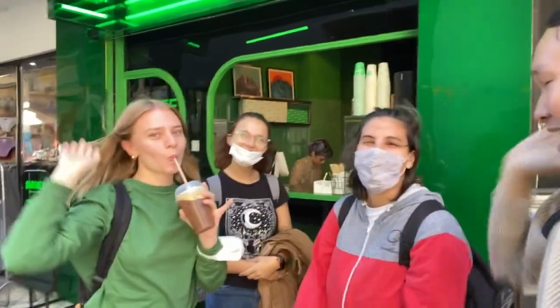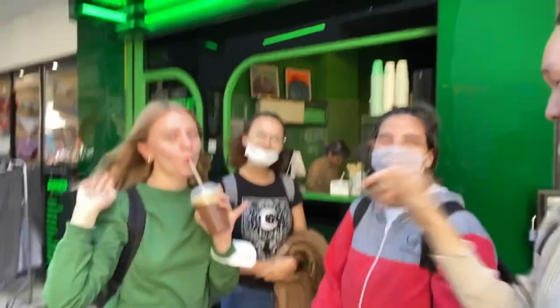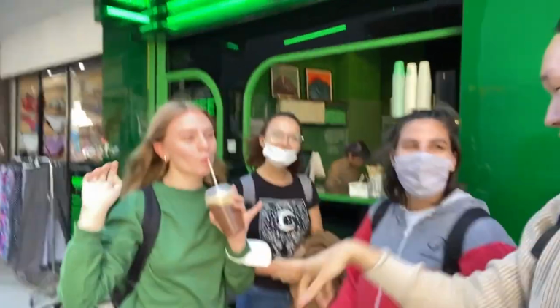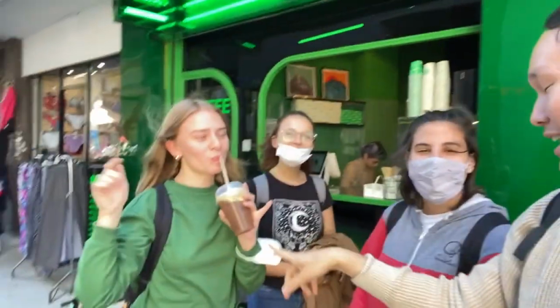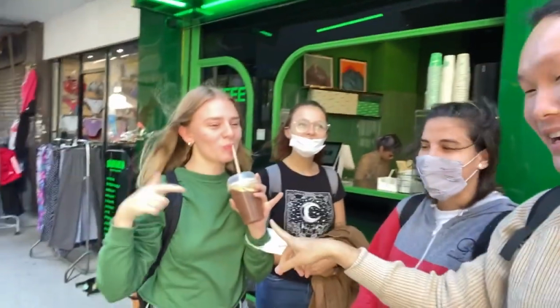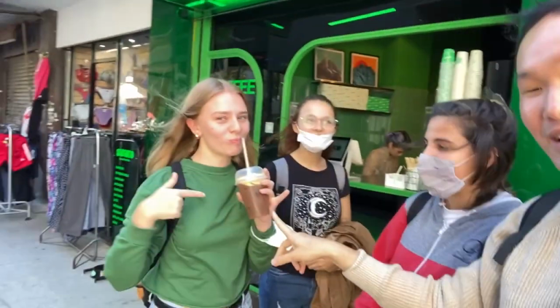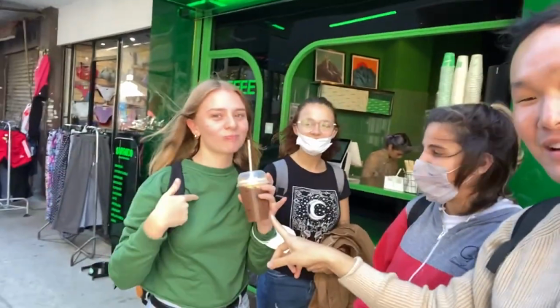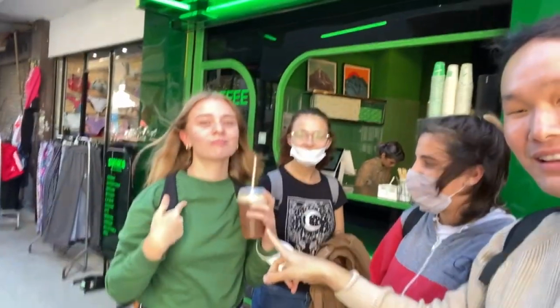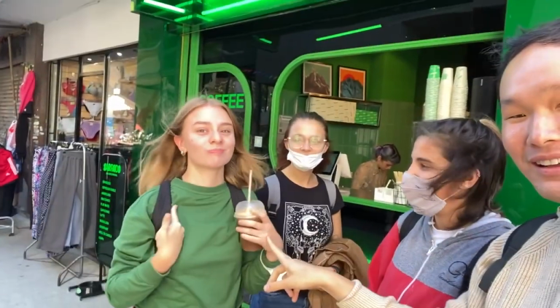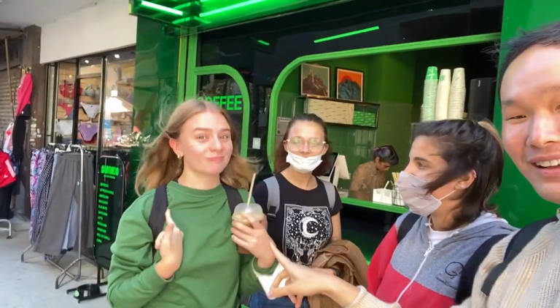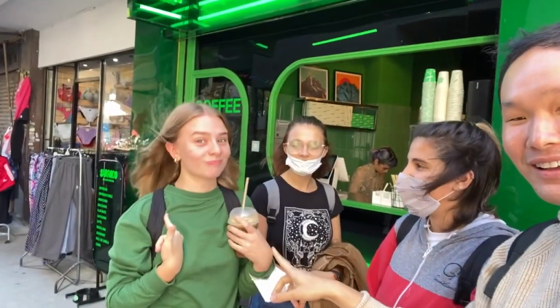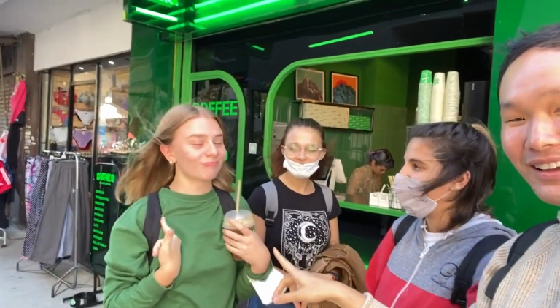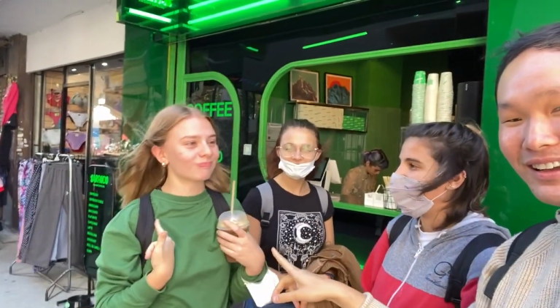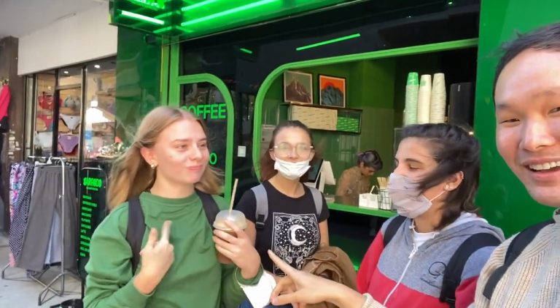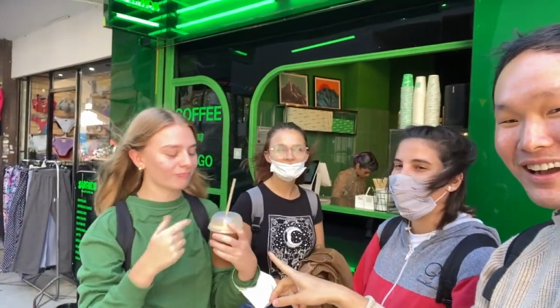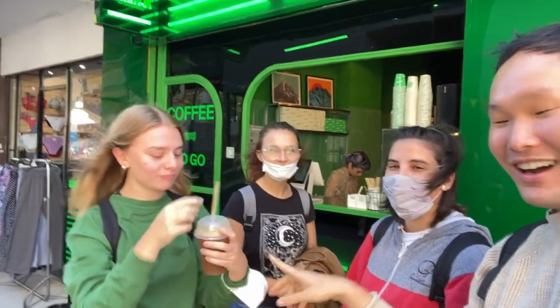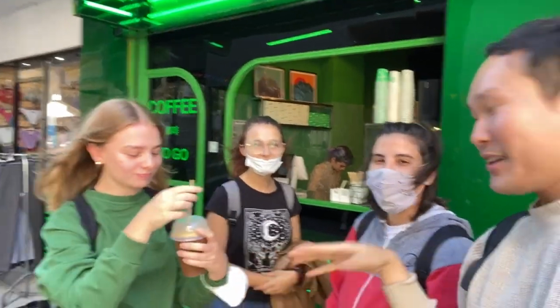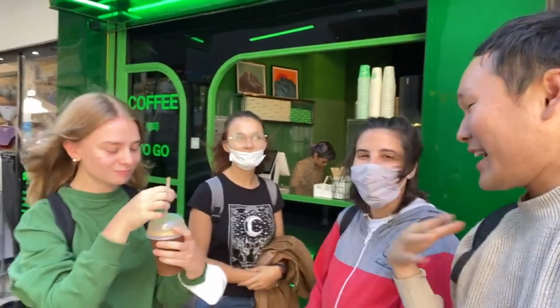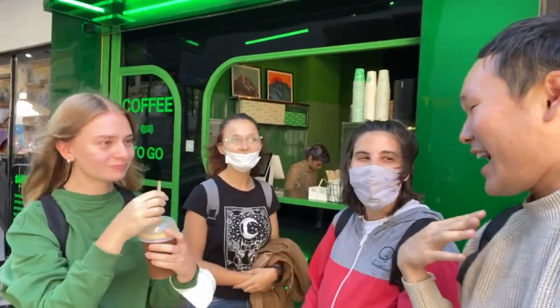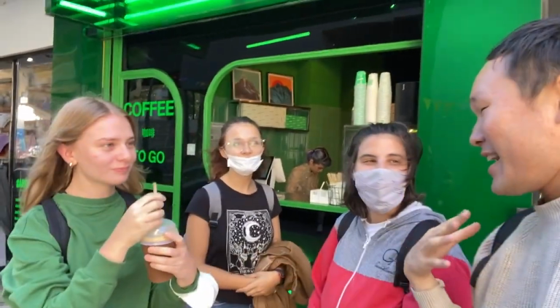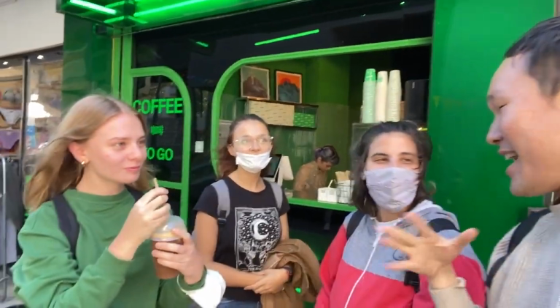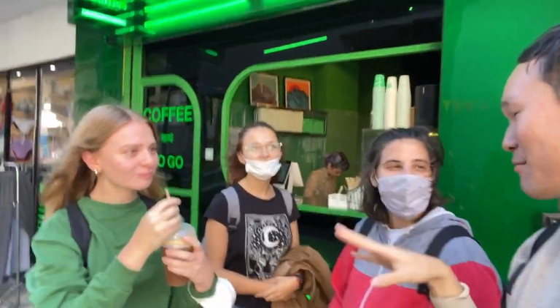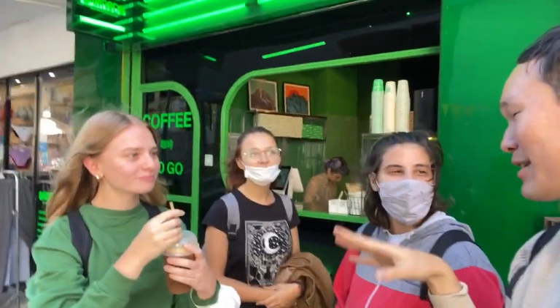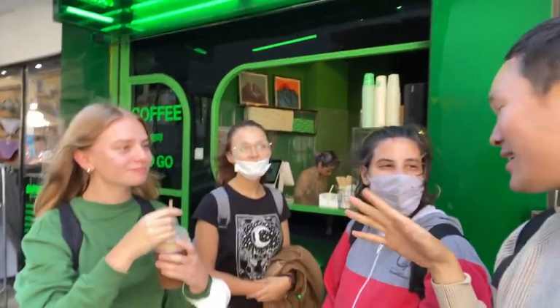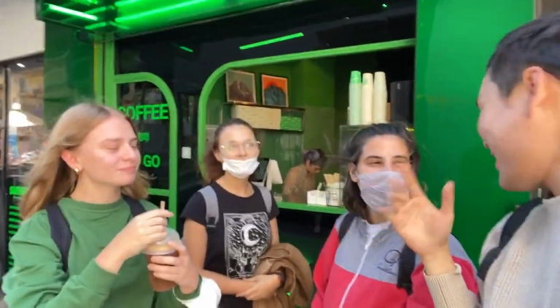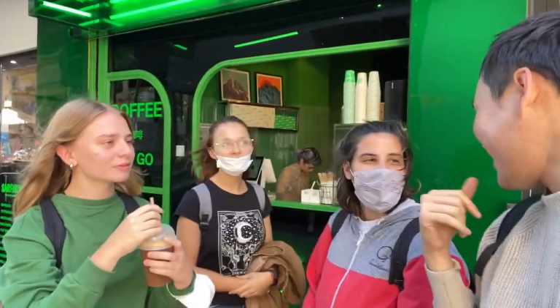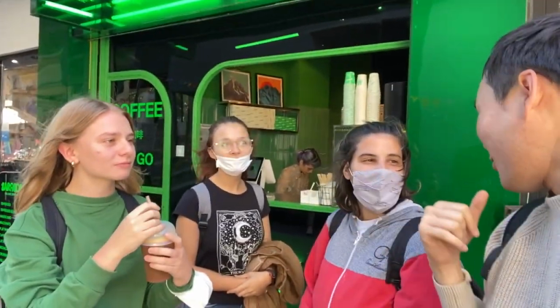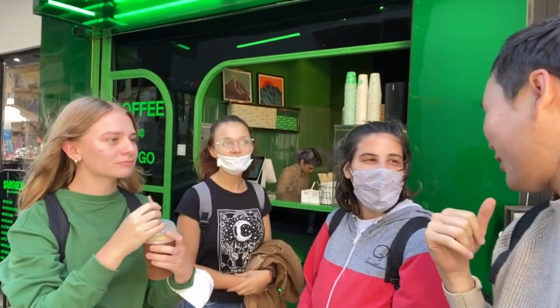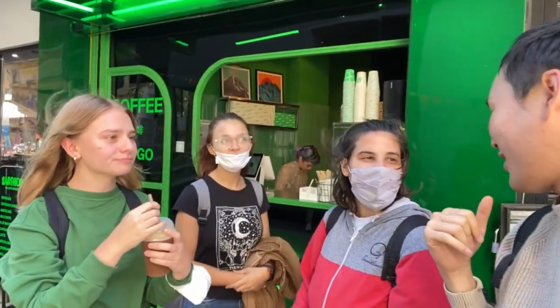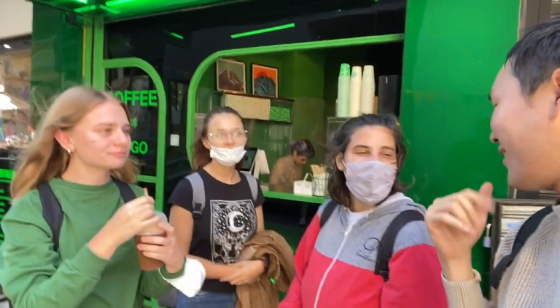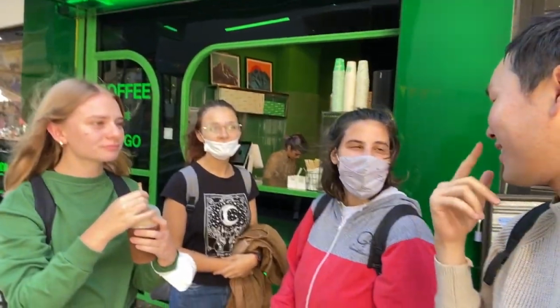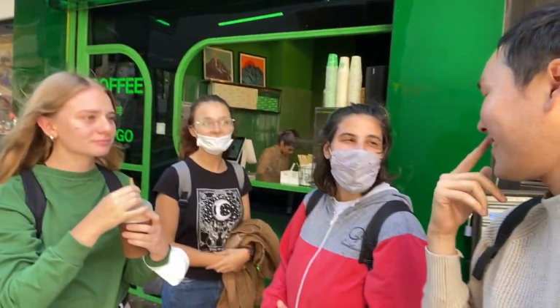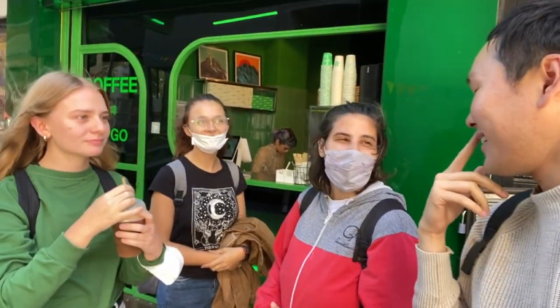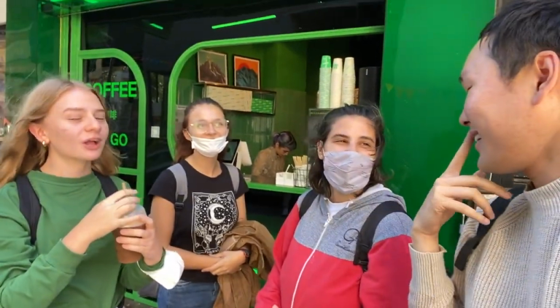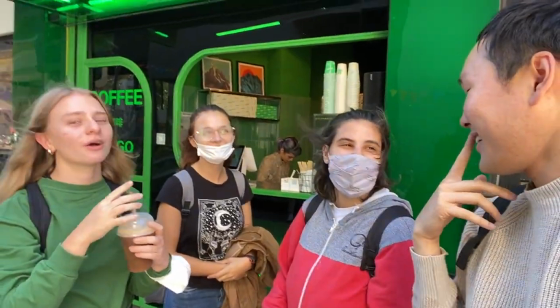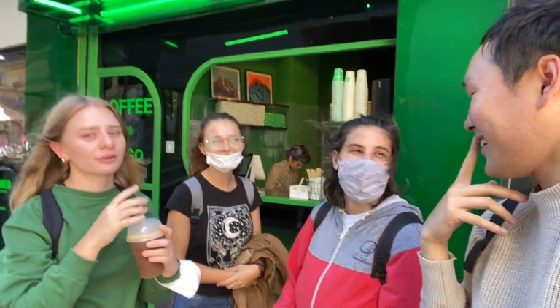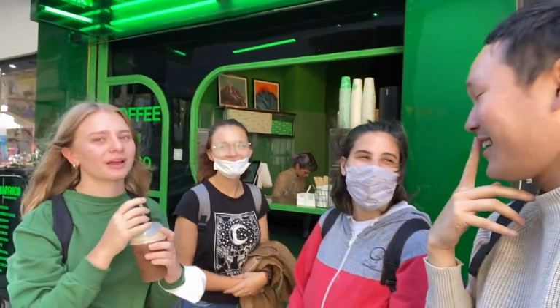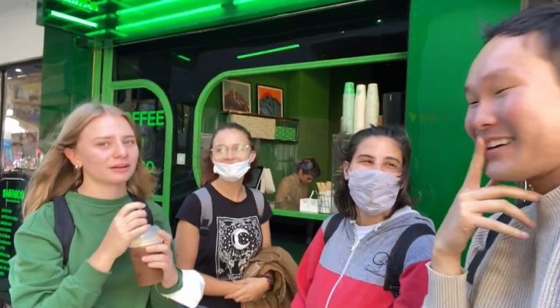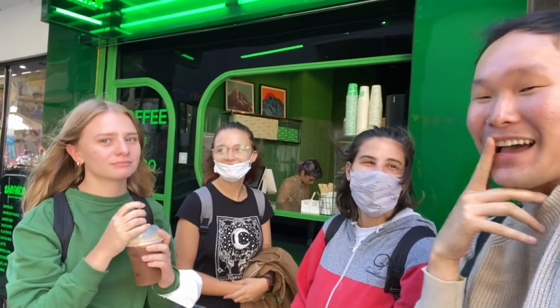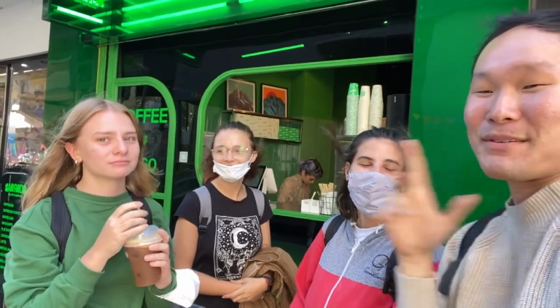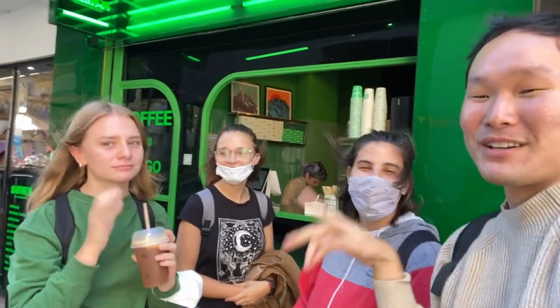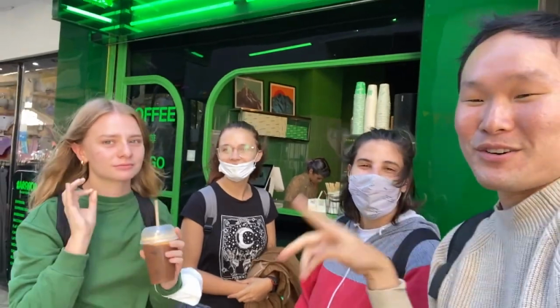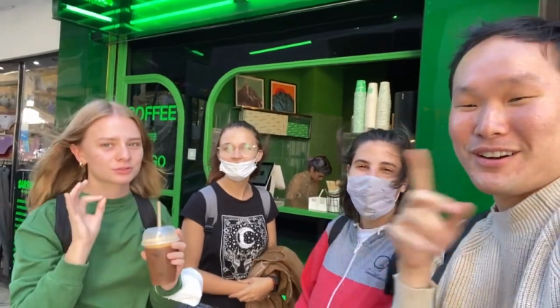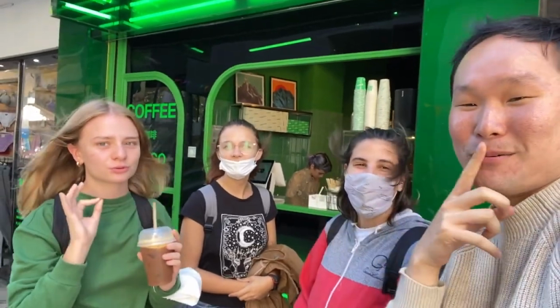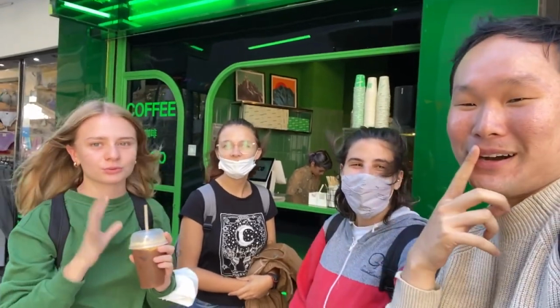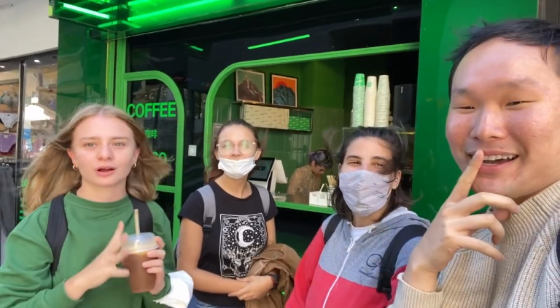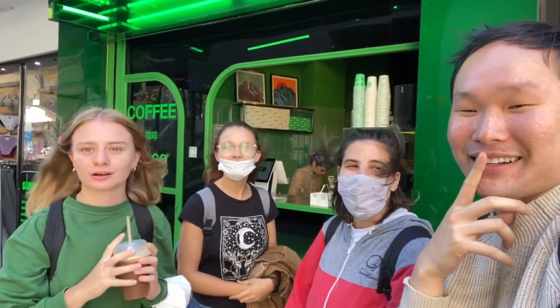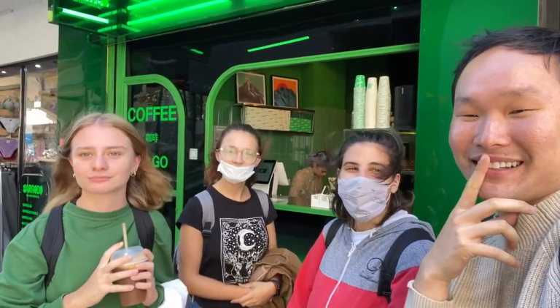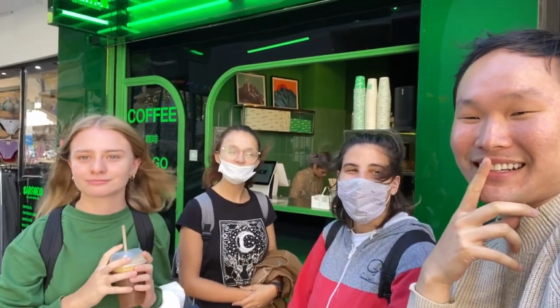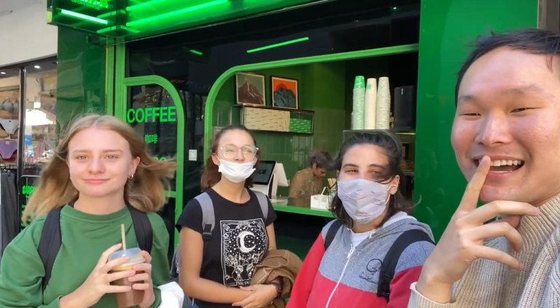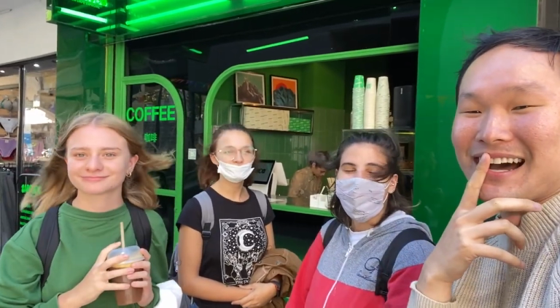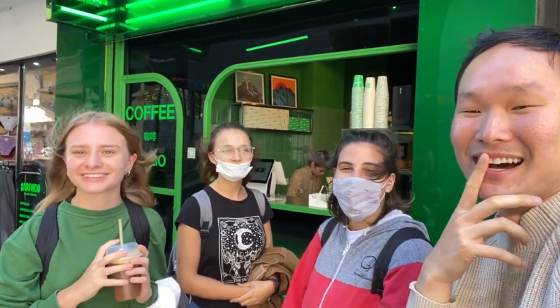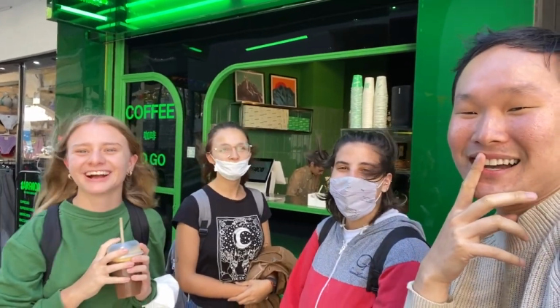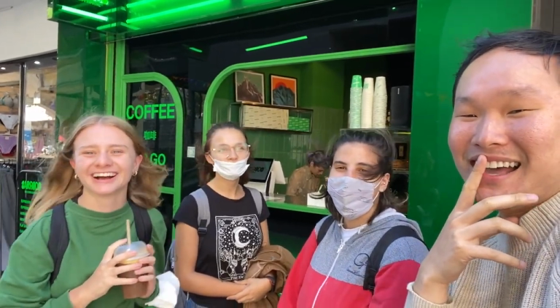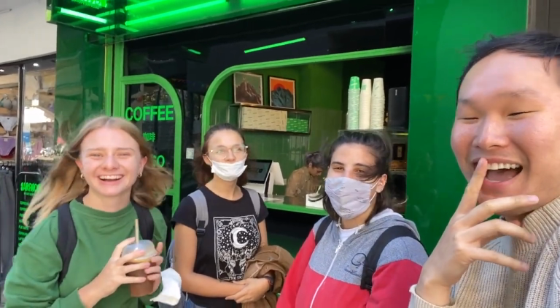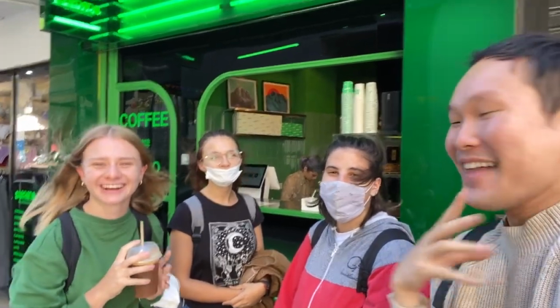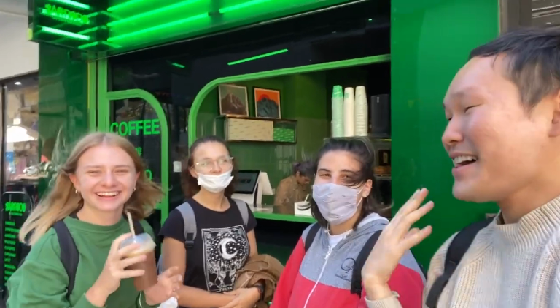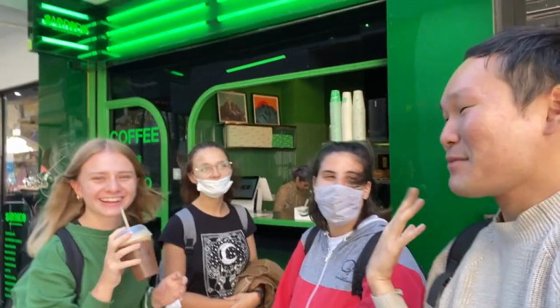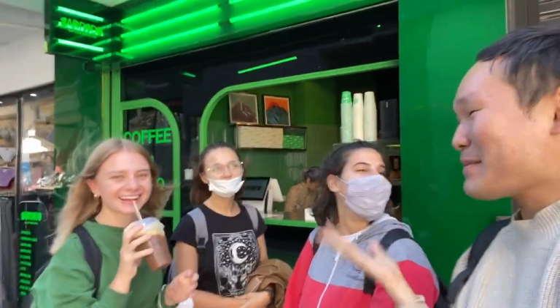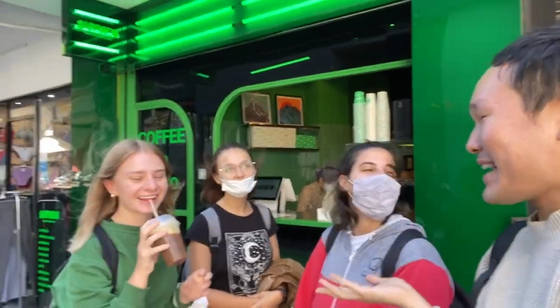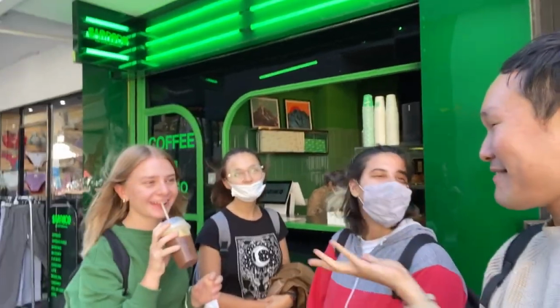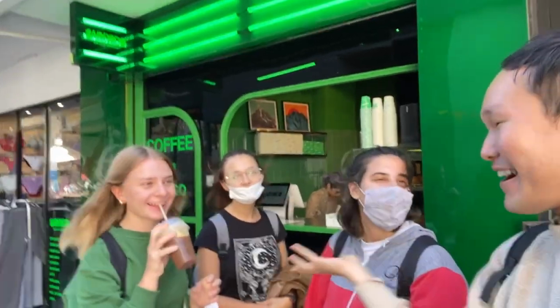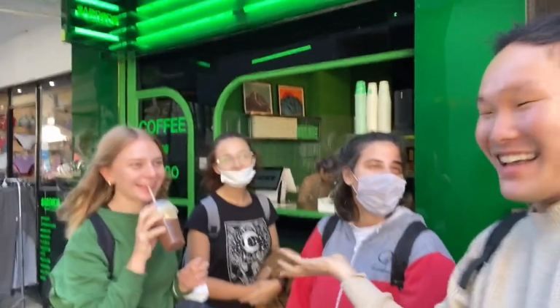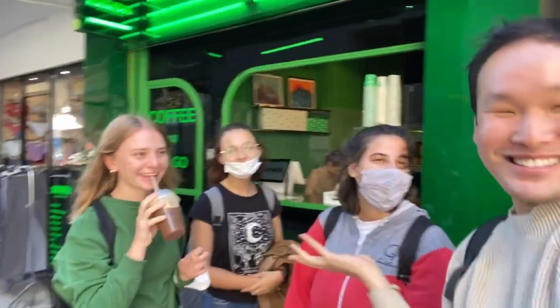Is it good? I'm going to order one. And then we became friends!